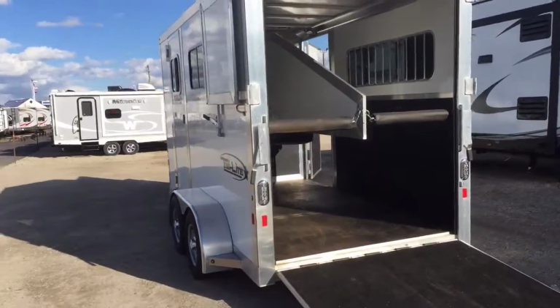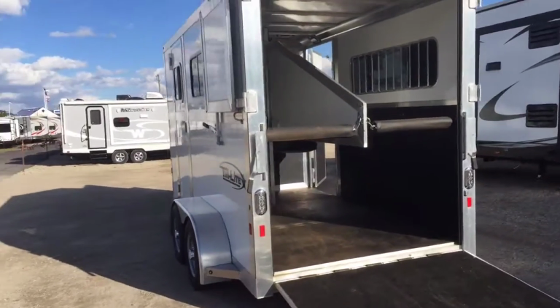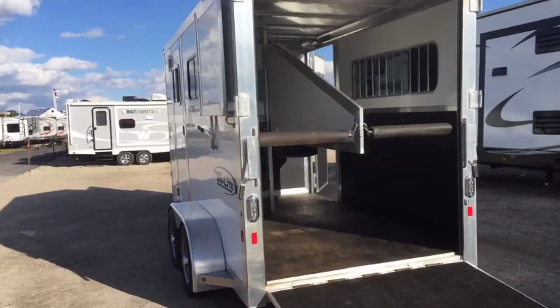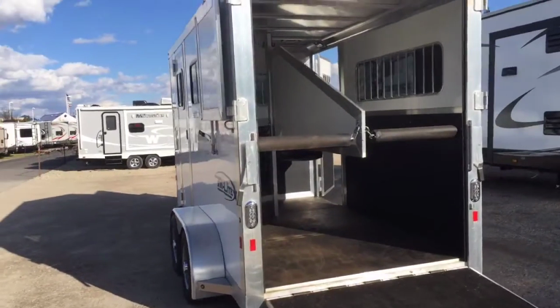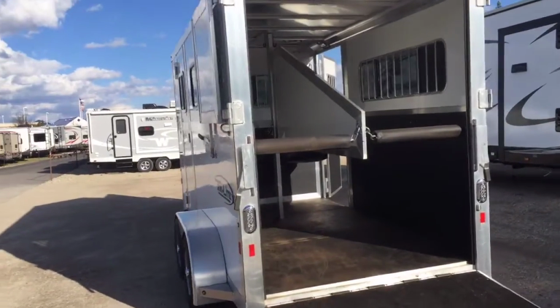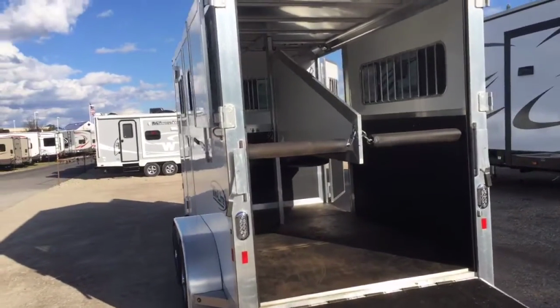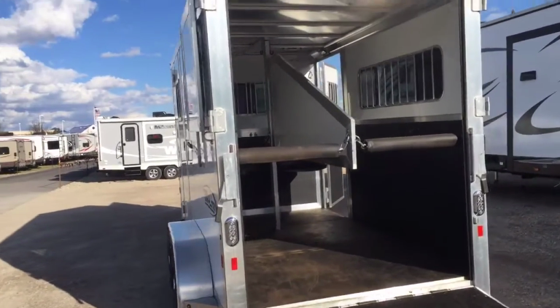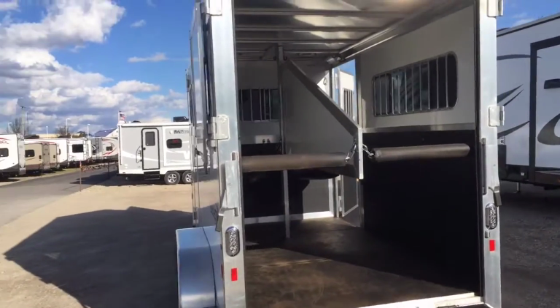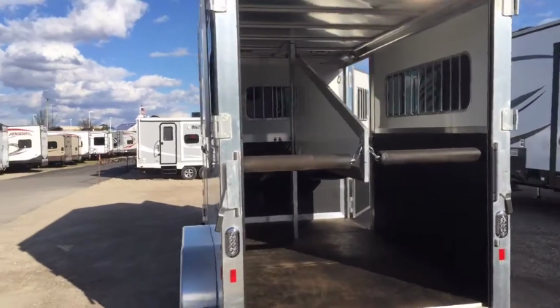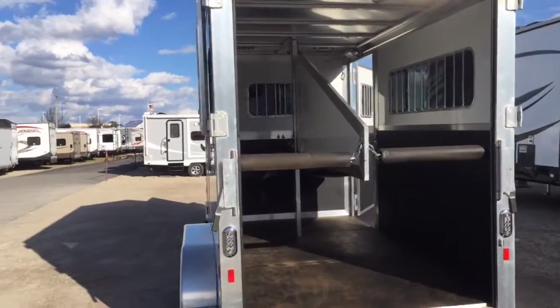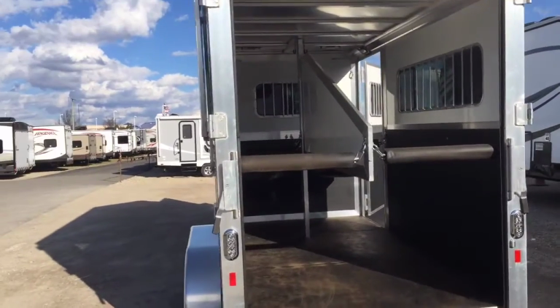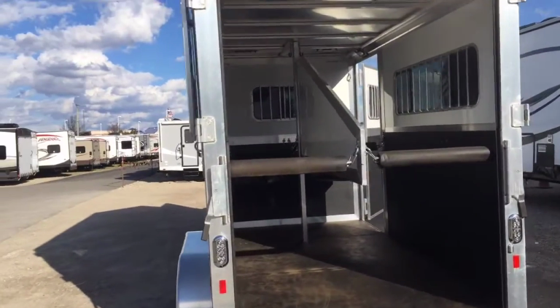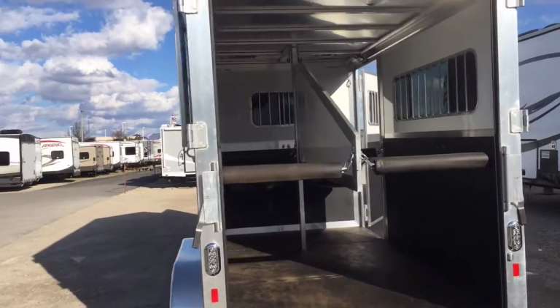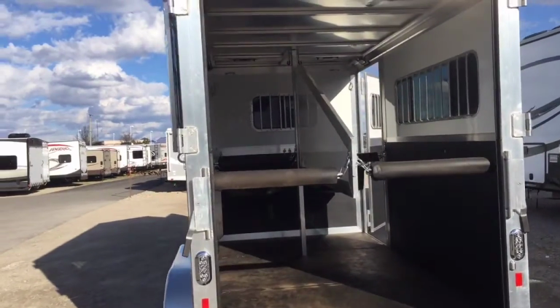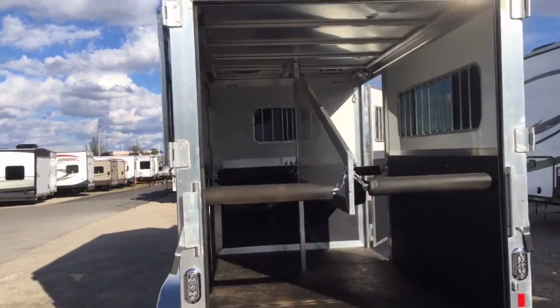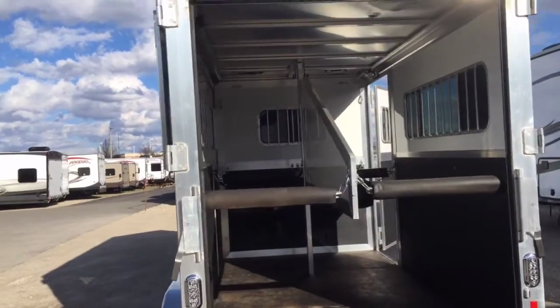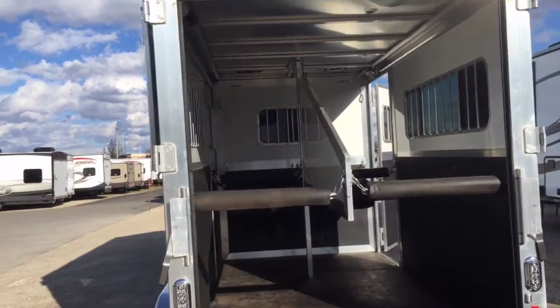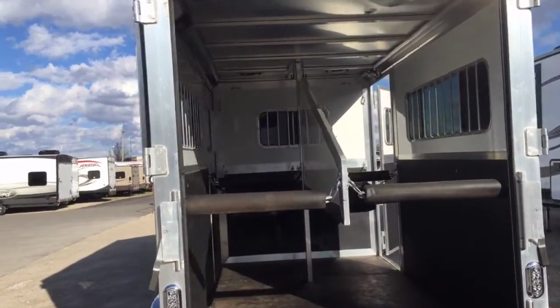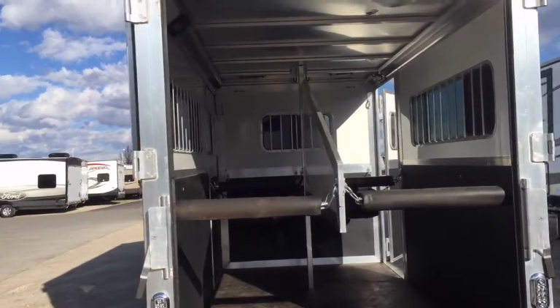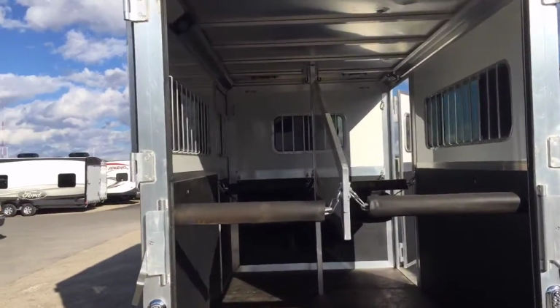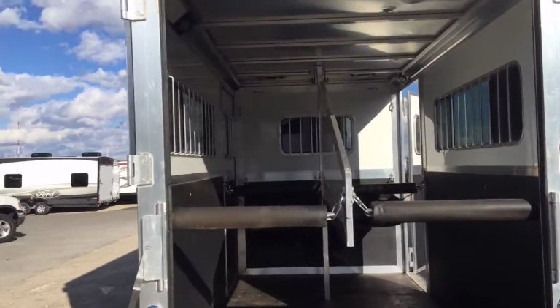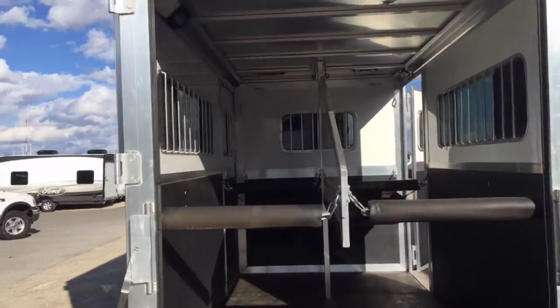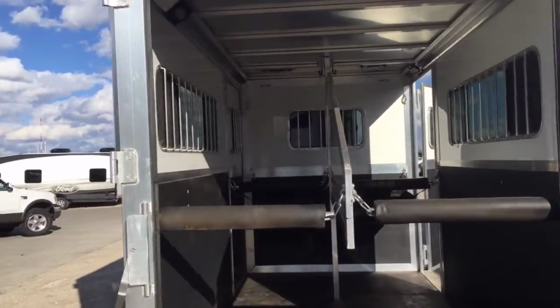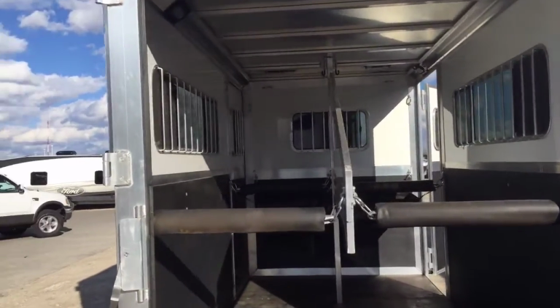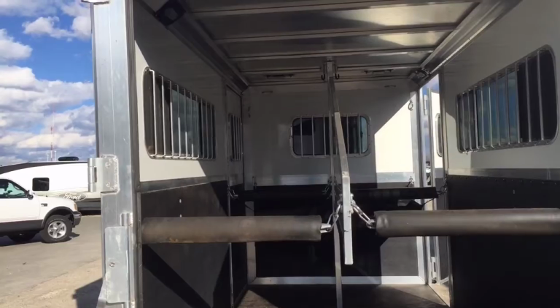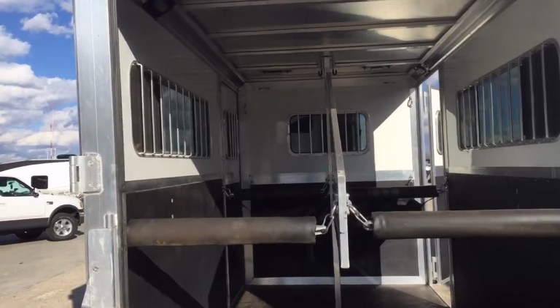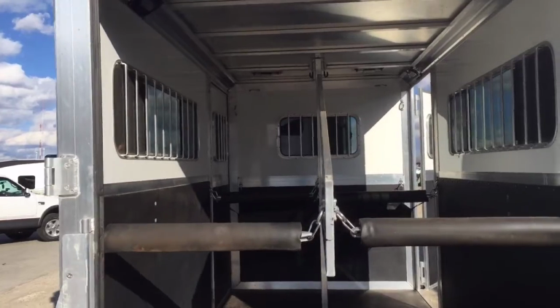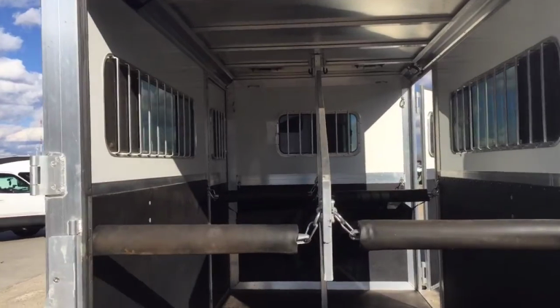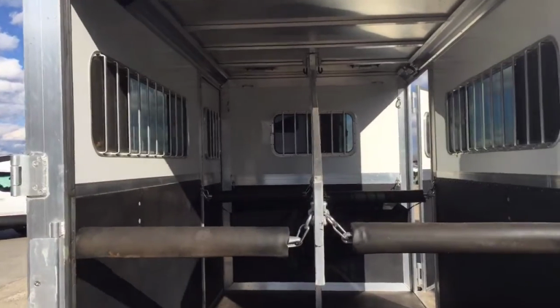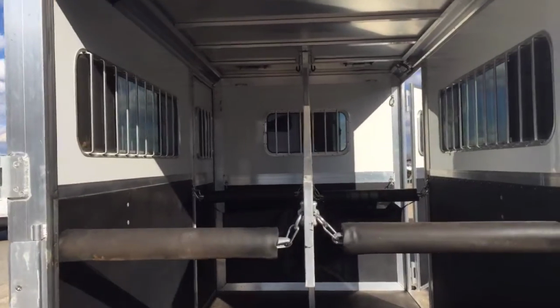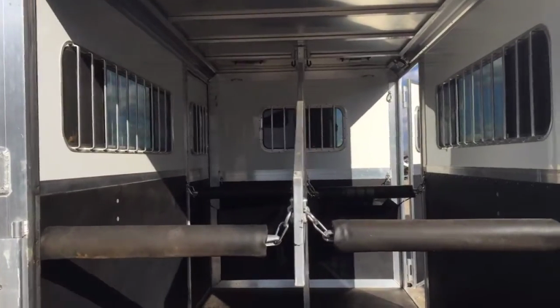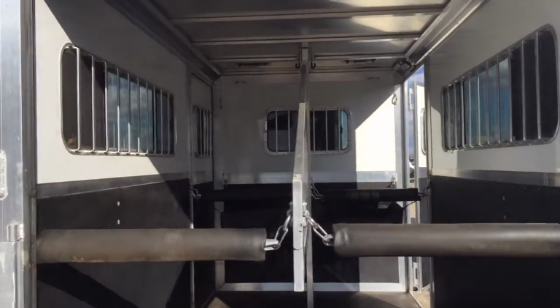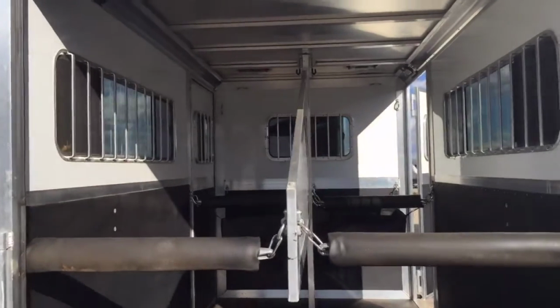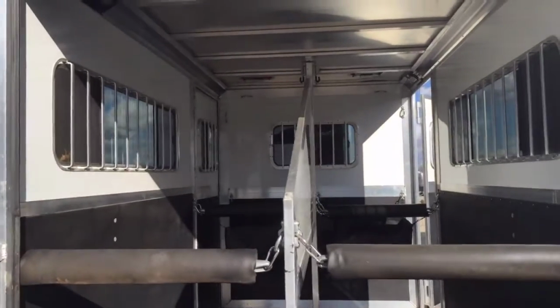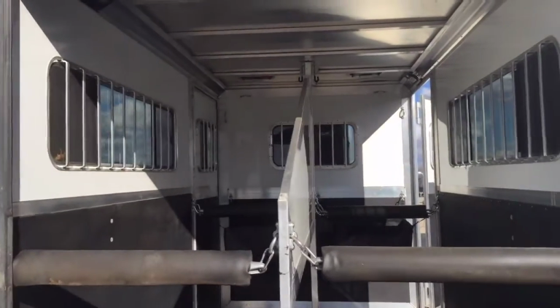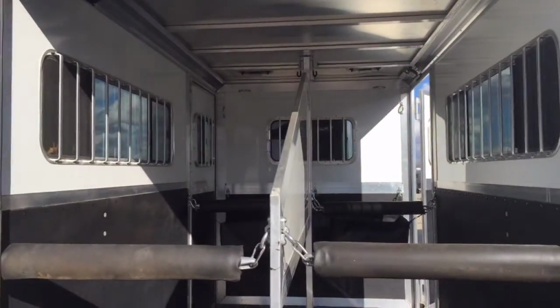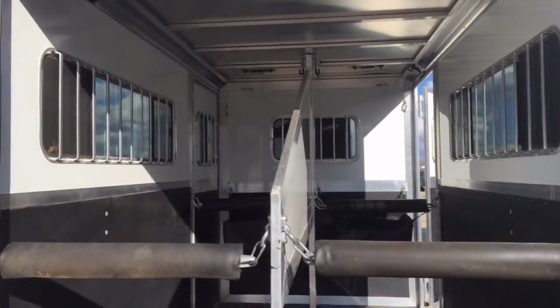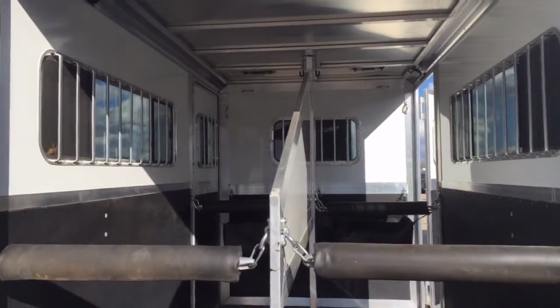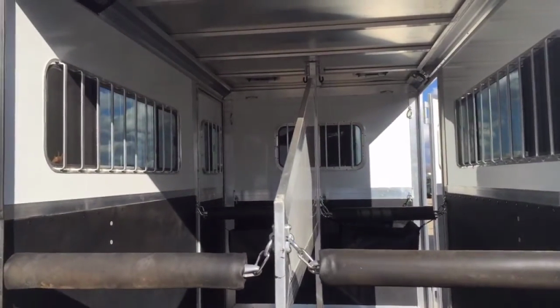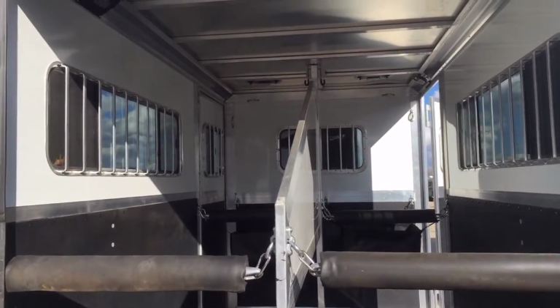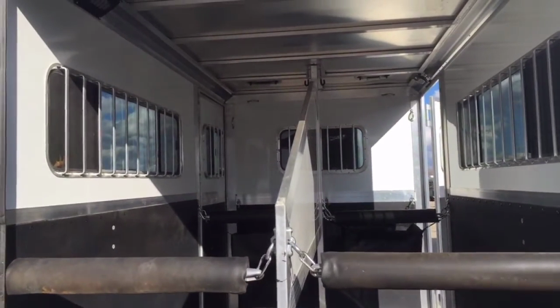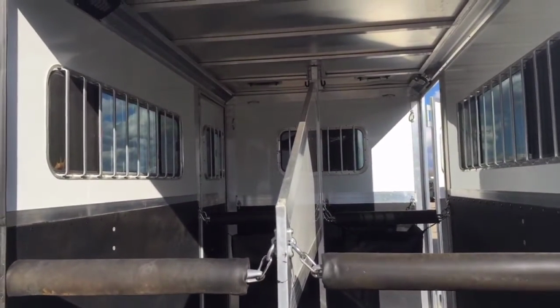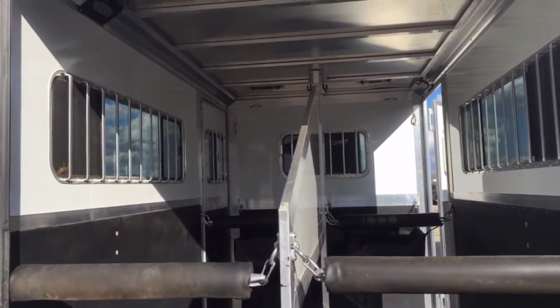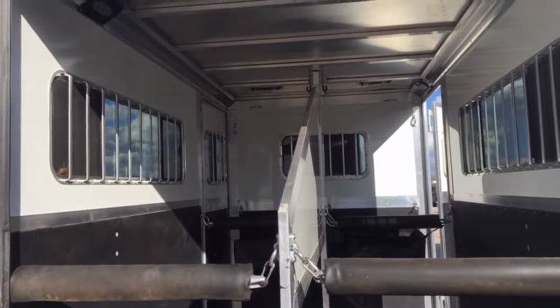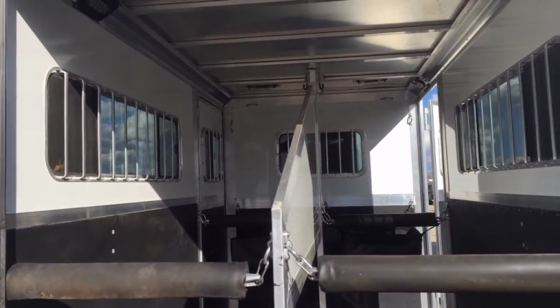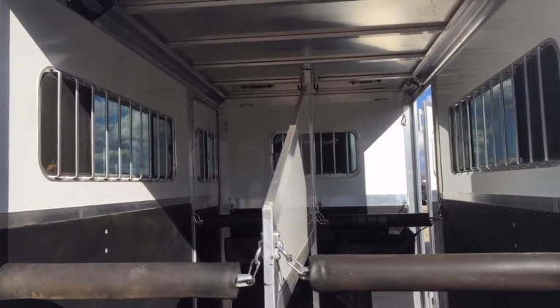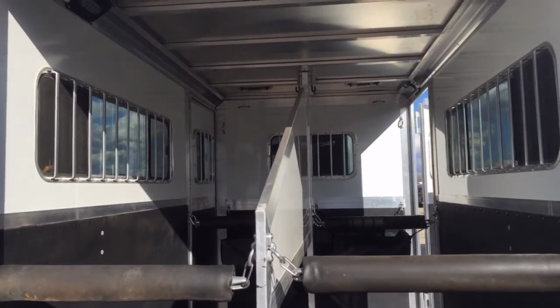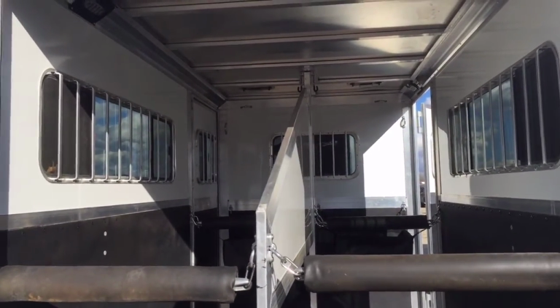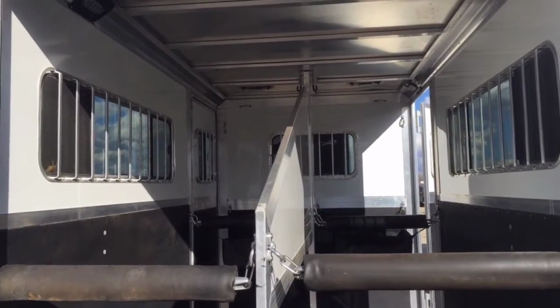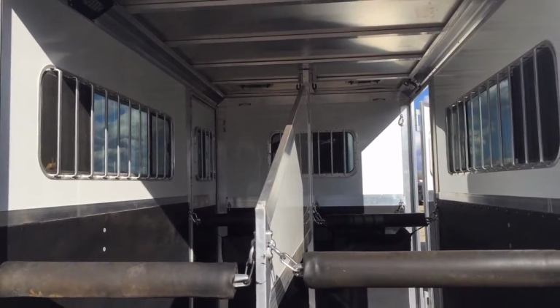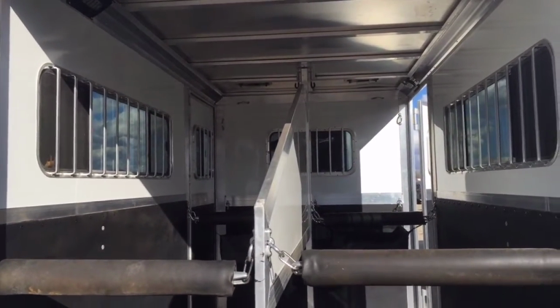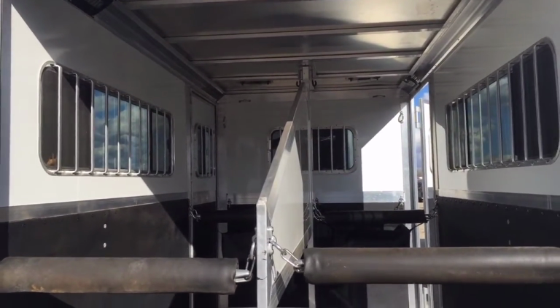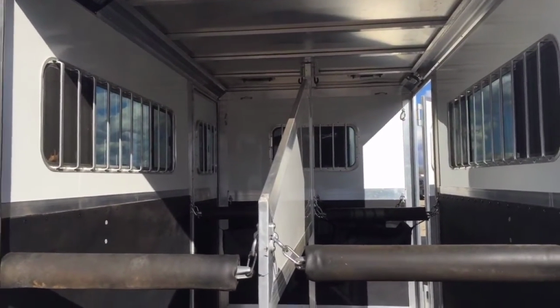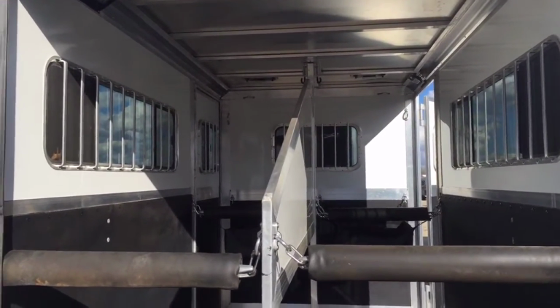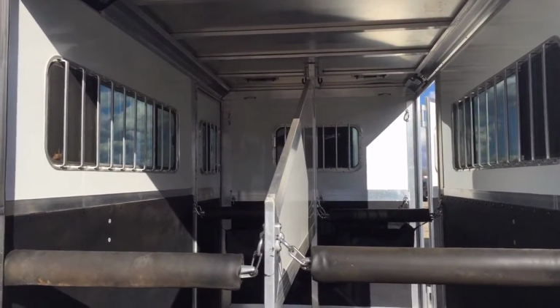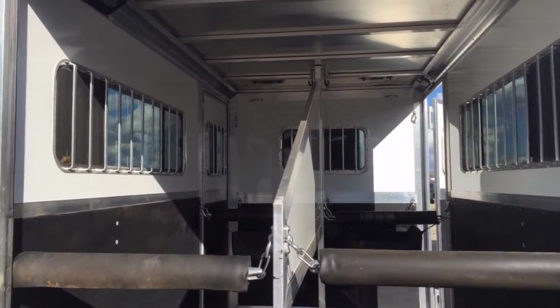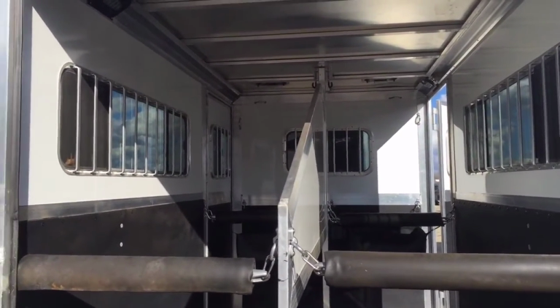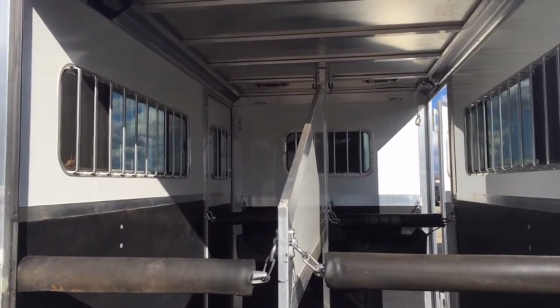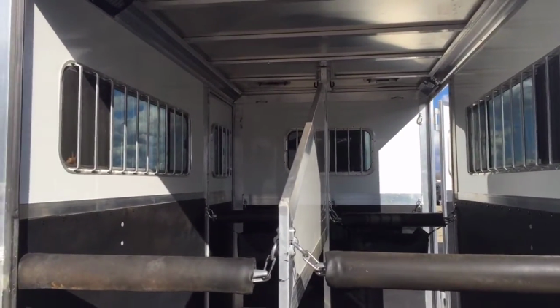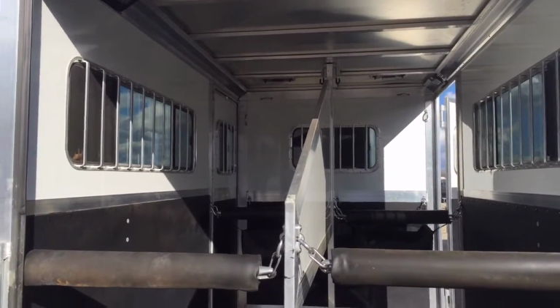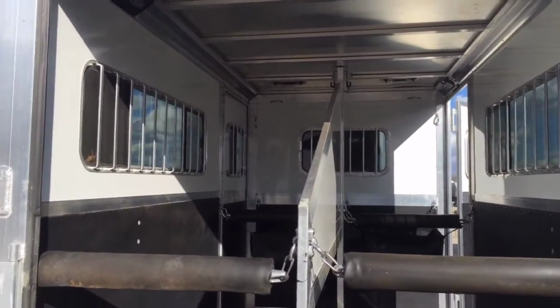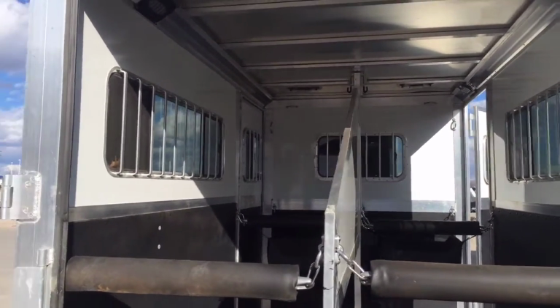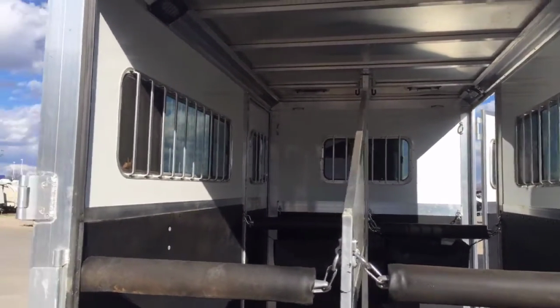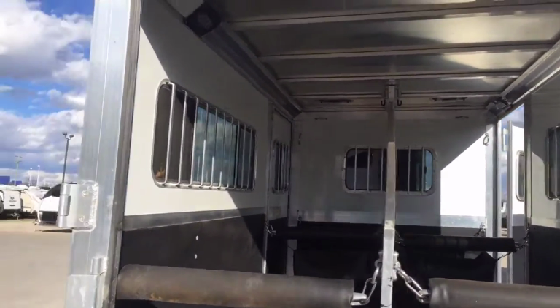All aluminum dividers here. What I like is all the windows everywhere, and they all open for ventilation so you can give your animals good airflow.